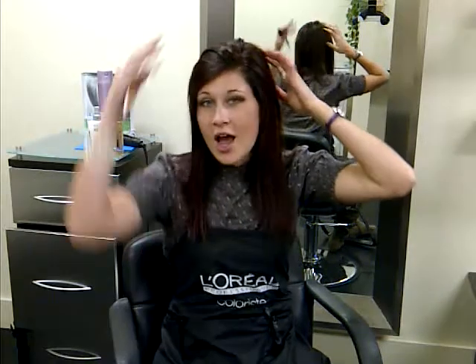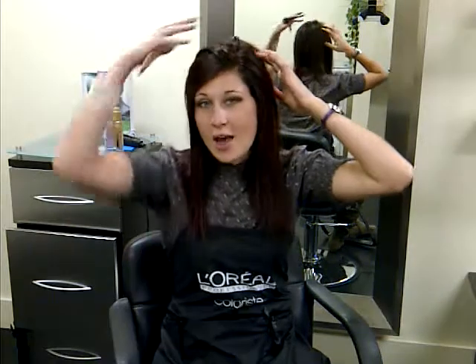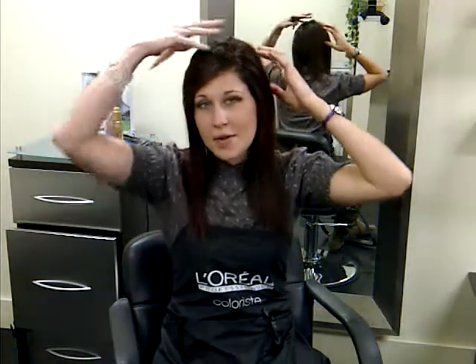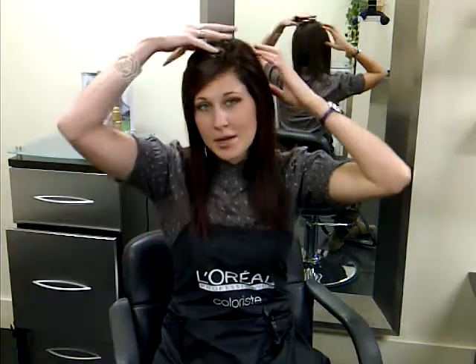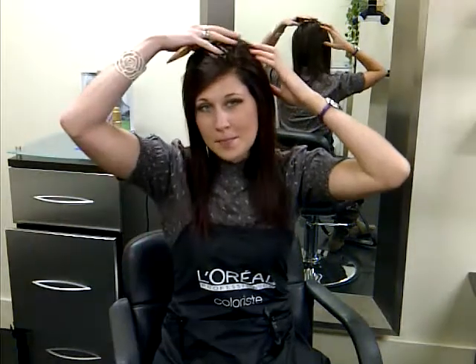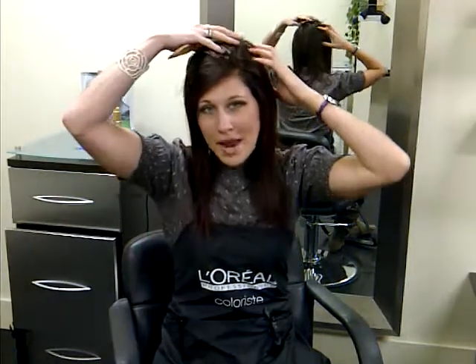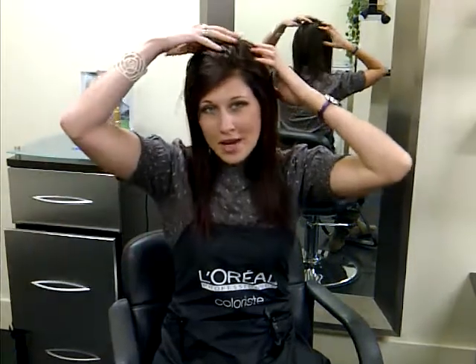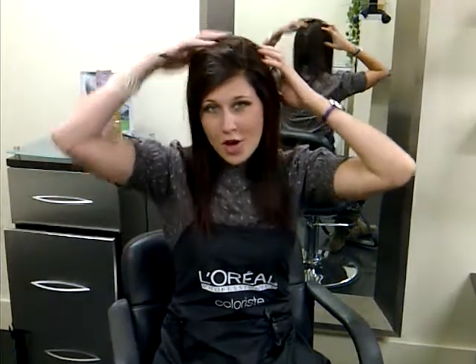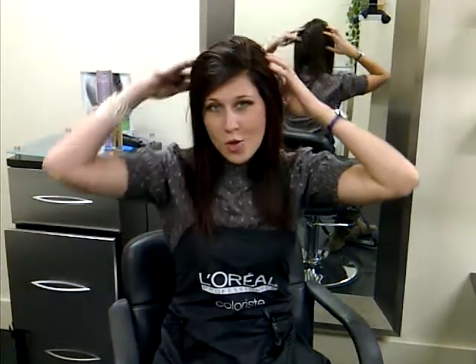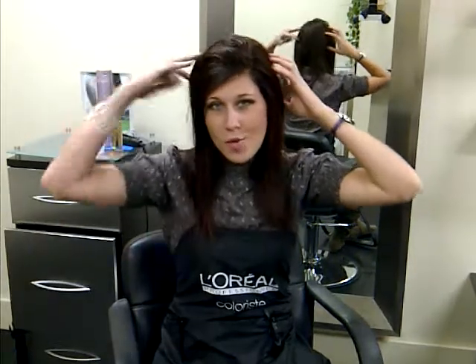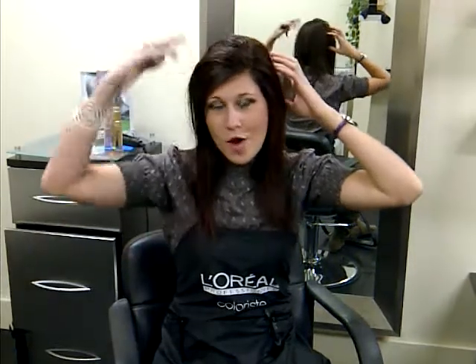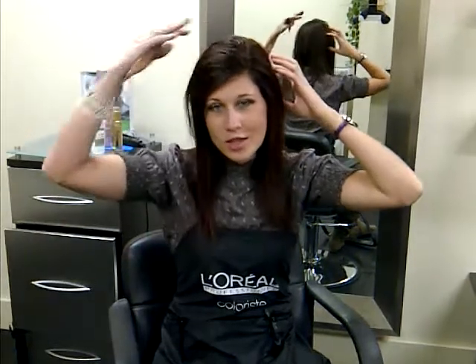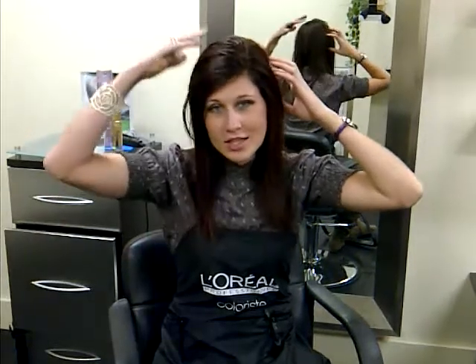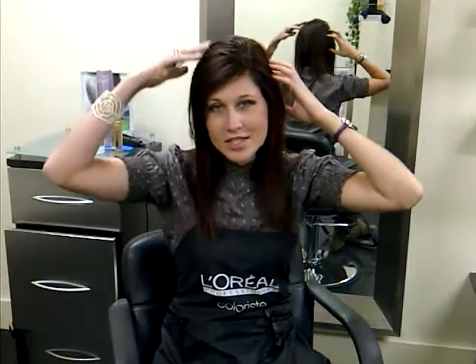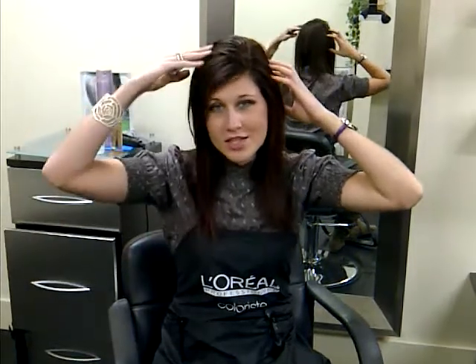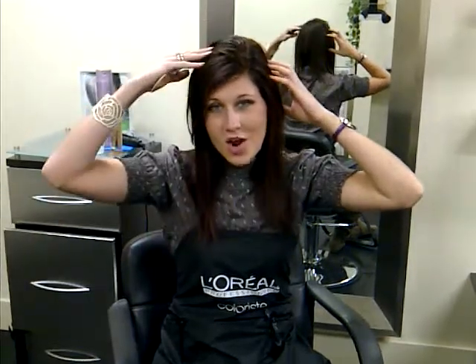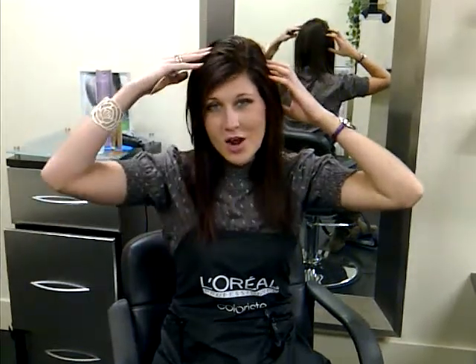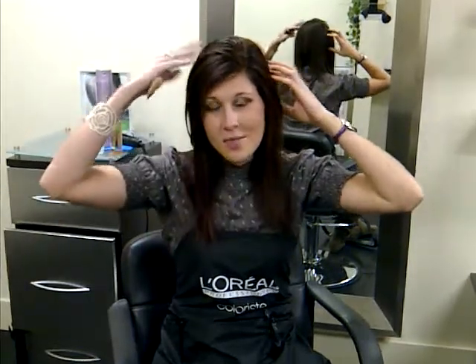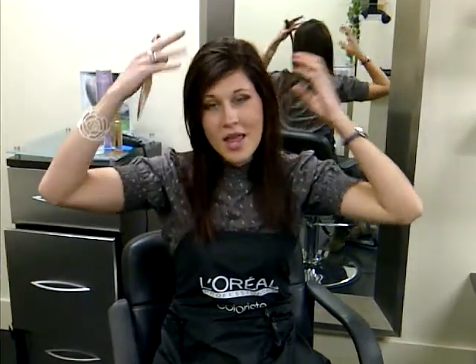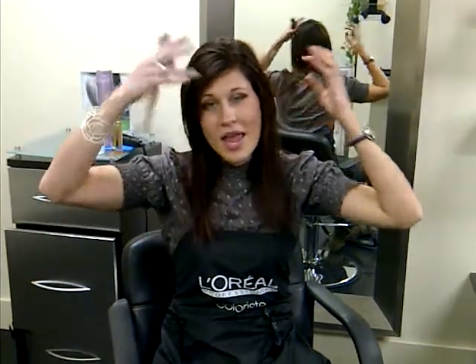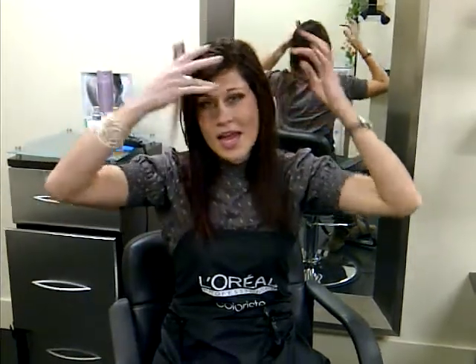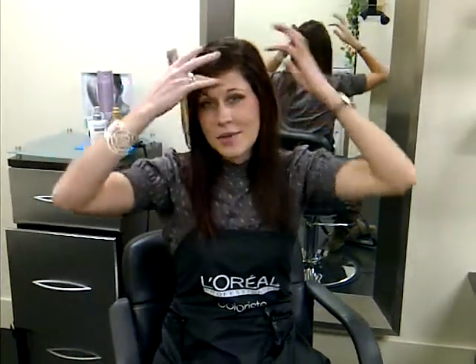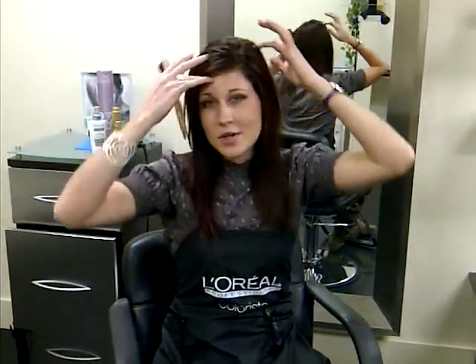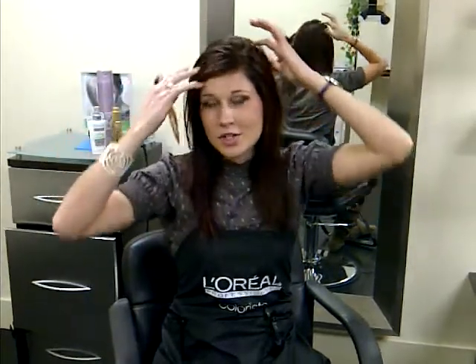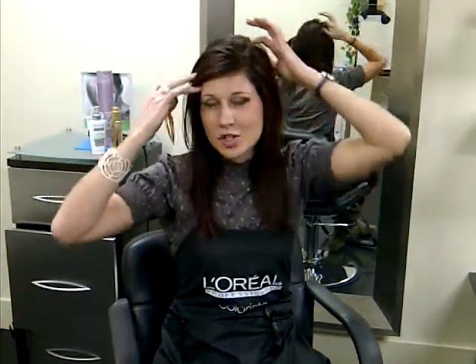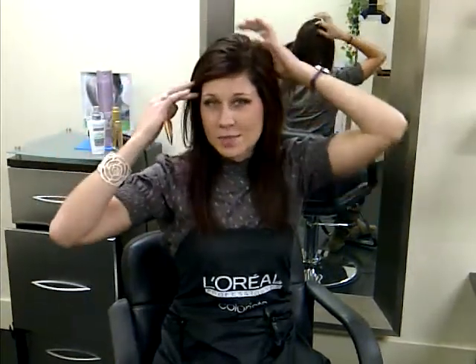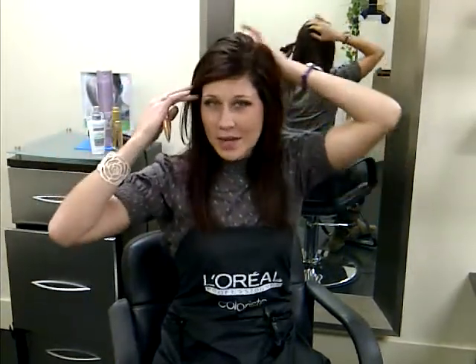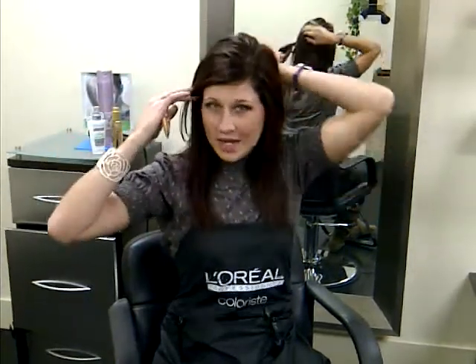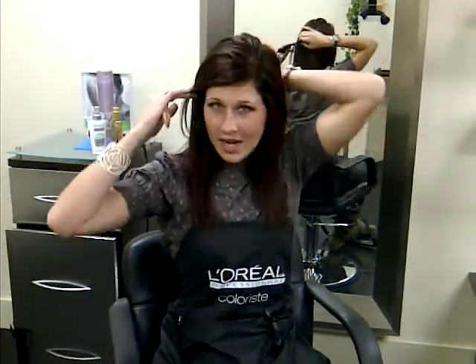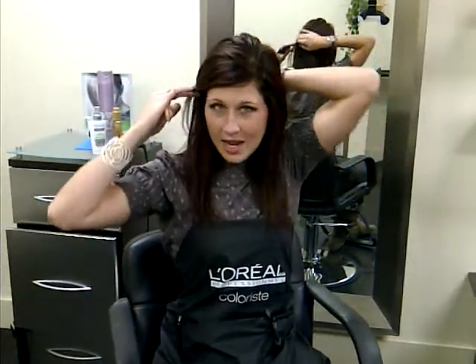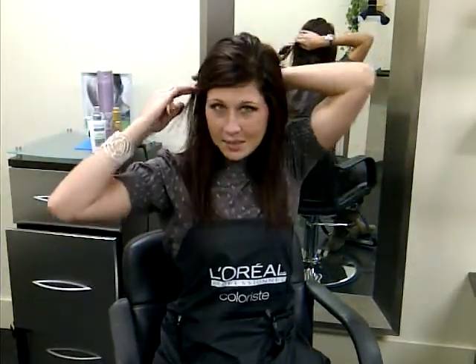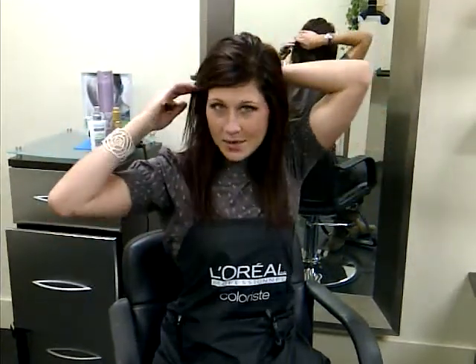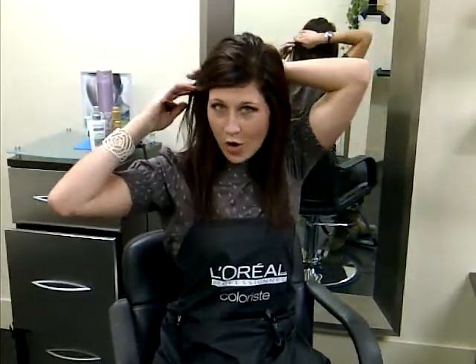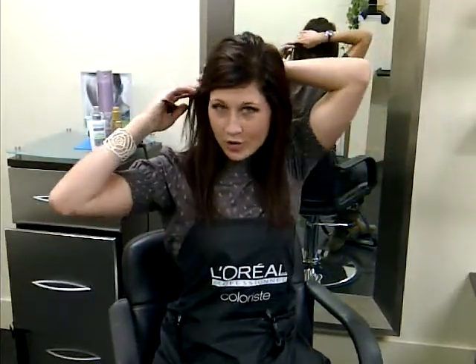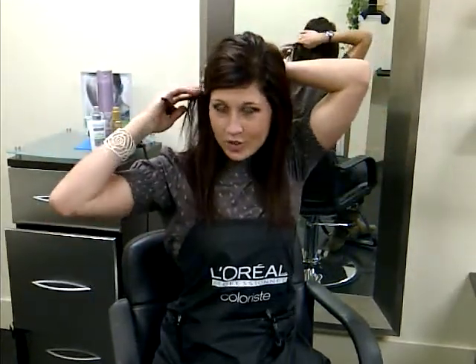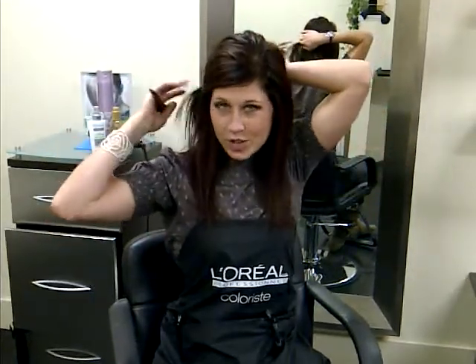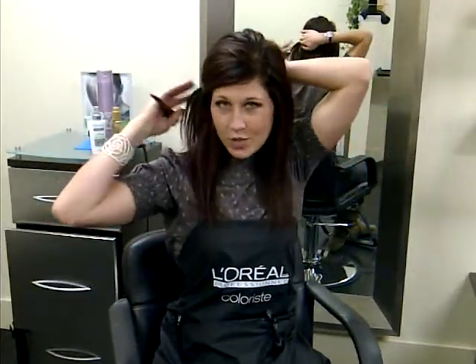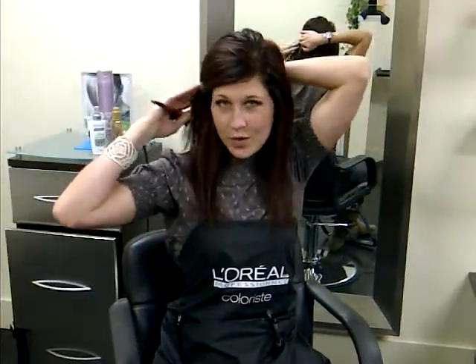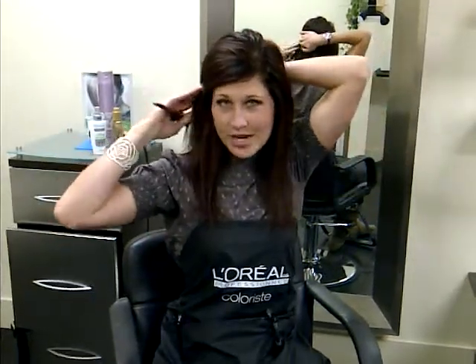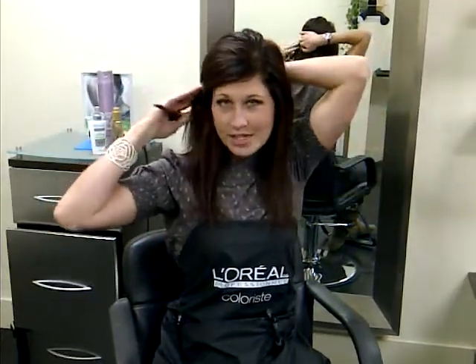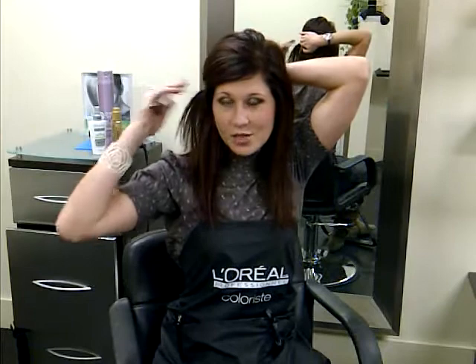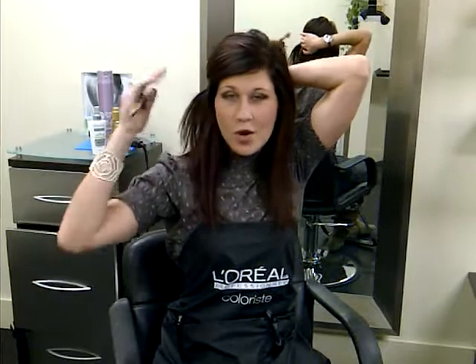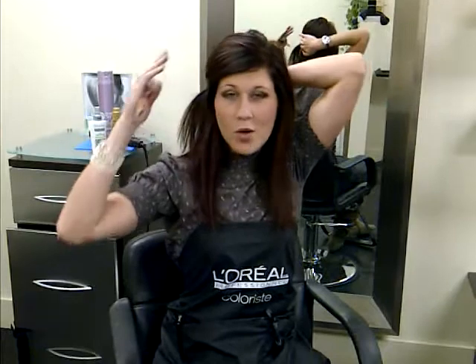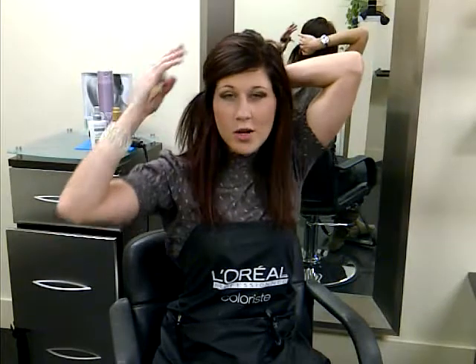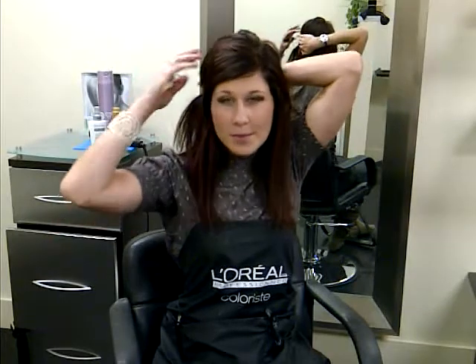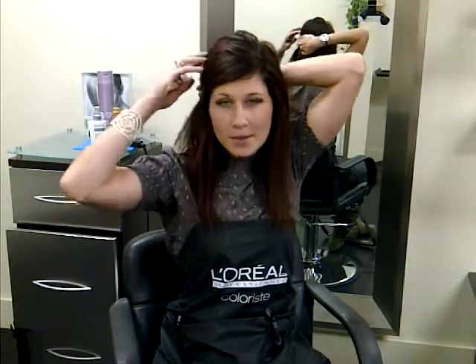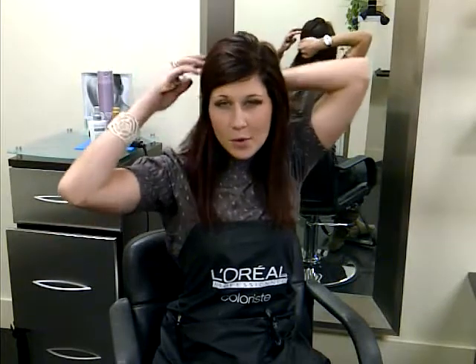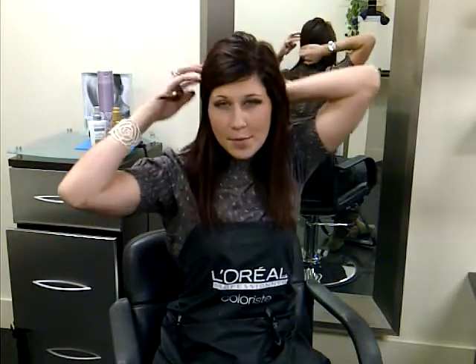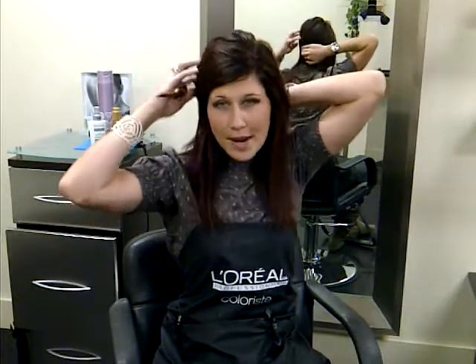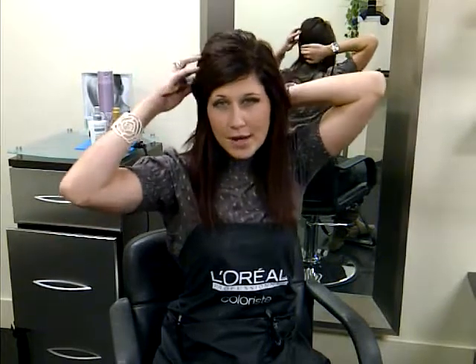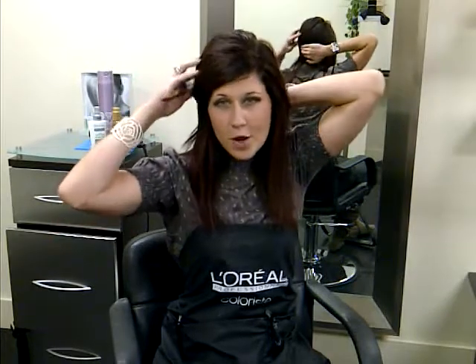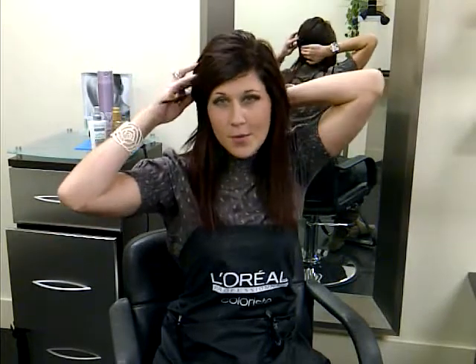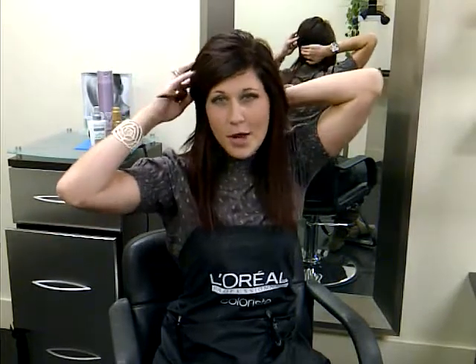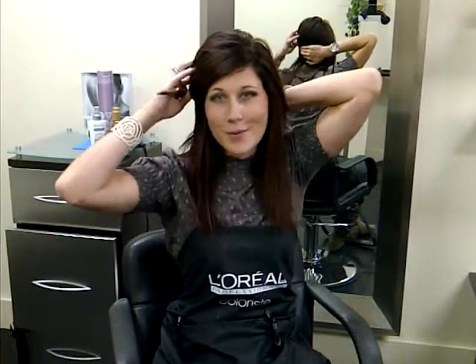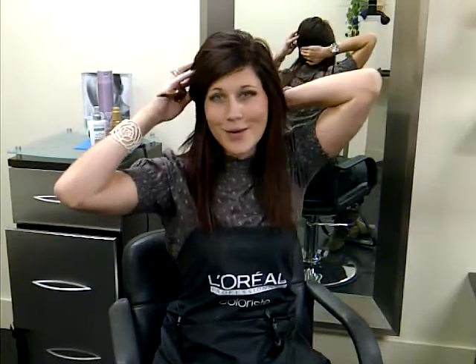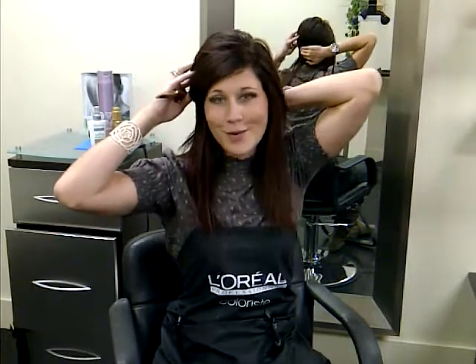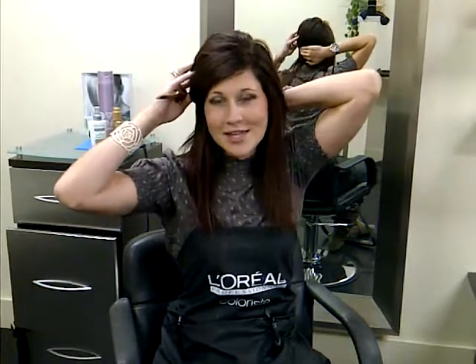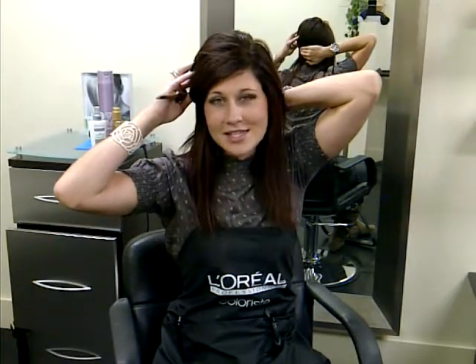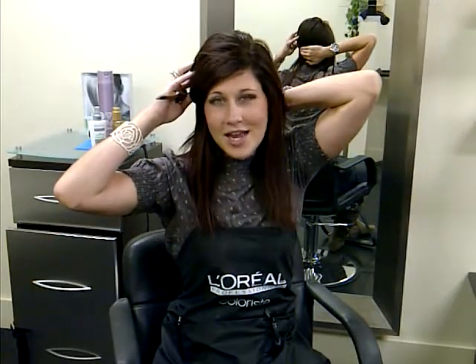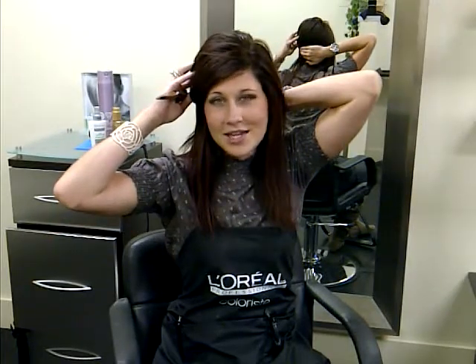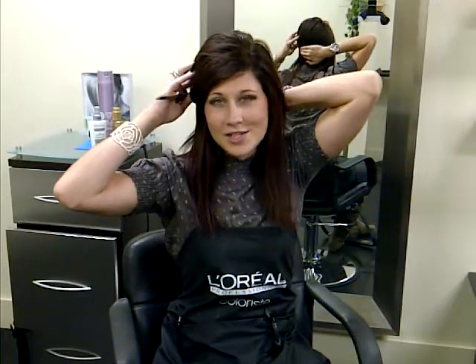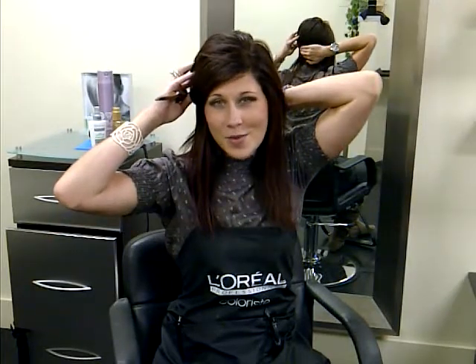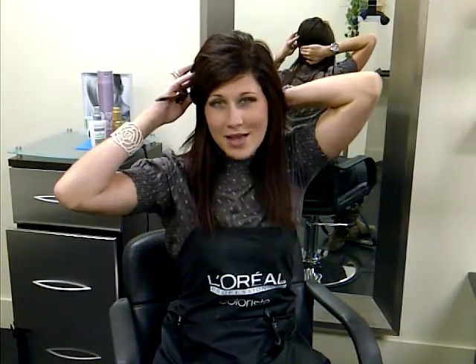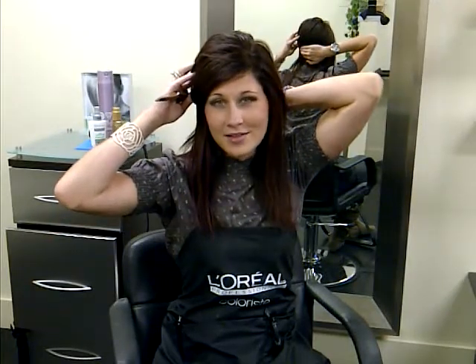I'm going to backcomb all in the top, and I'm going to just pin it up over to the right. I want a bit more backcombing on my right side as well.